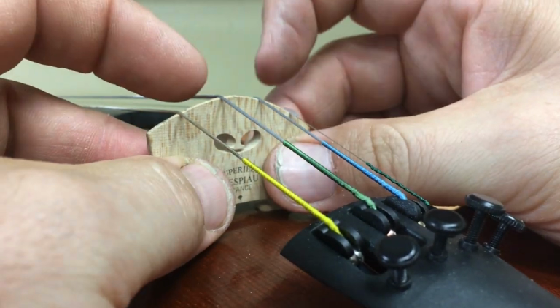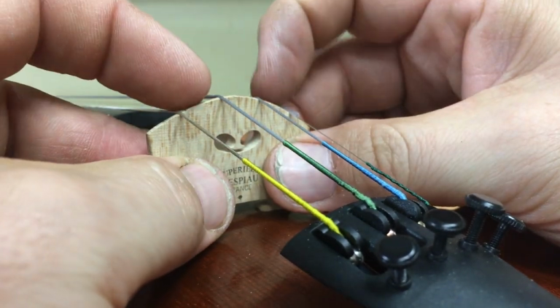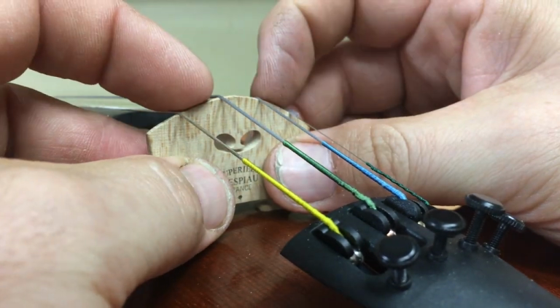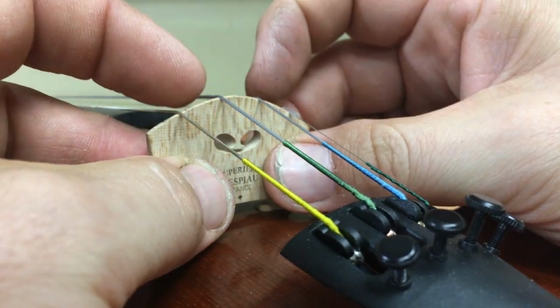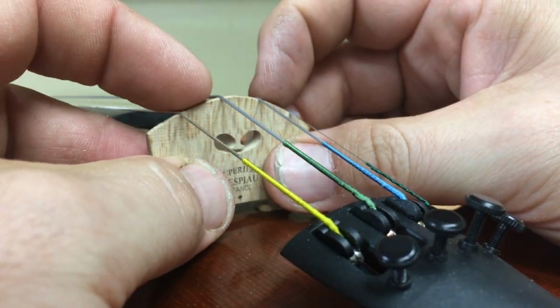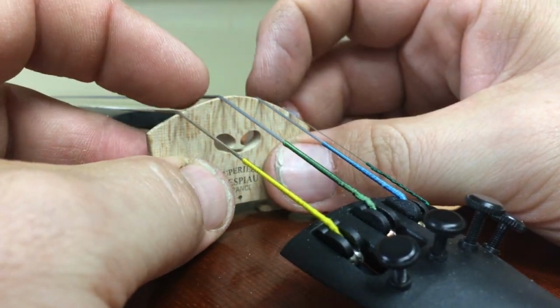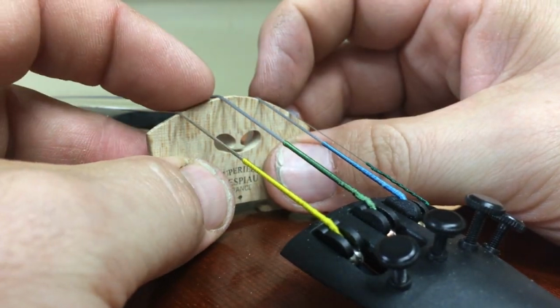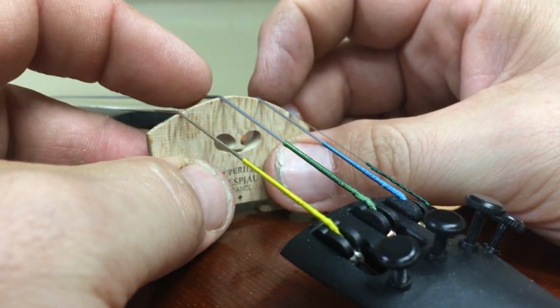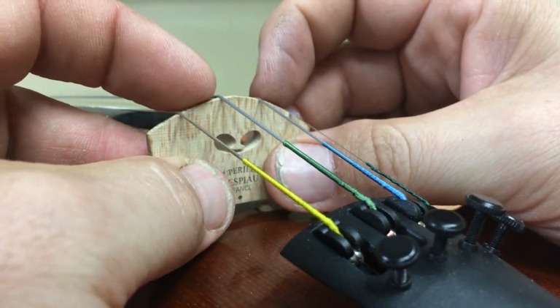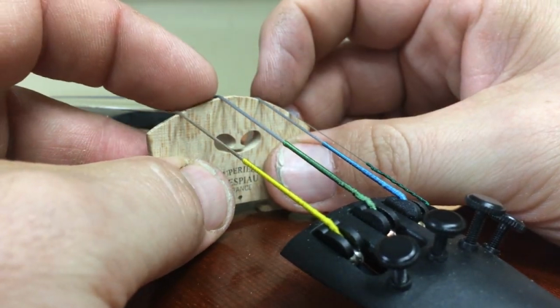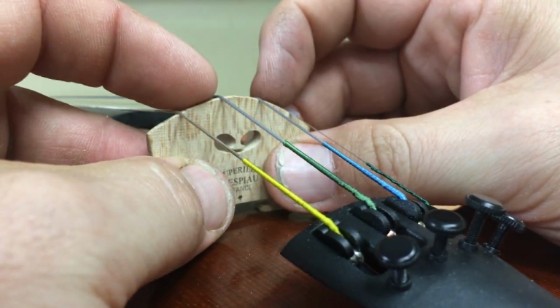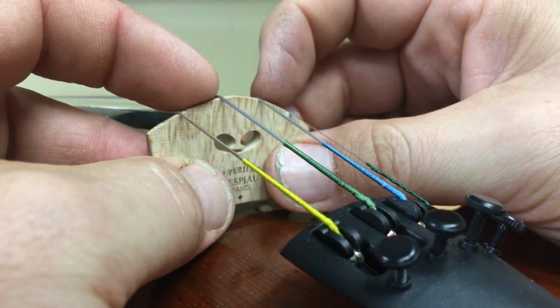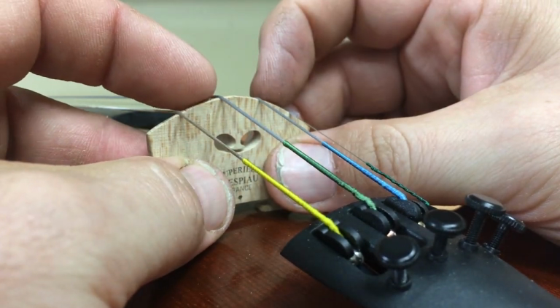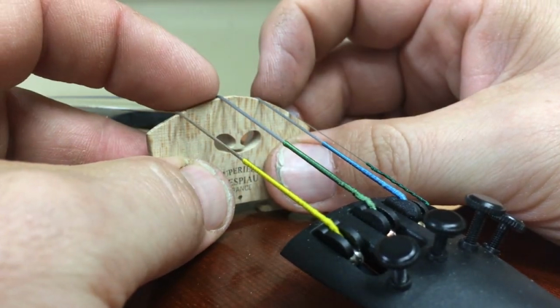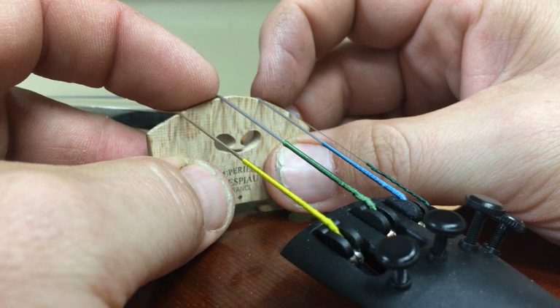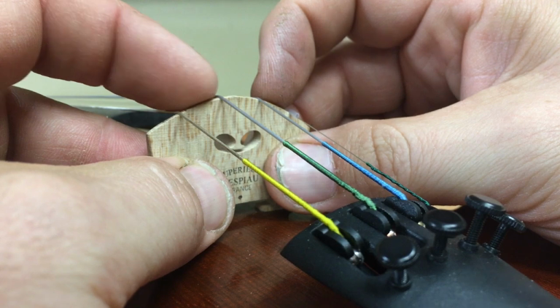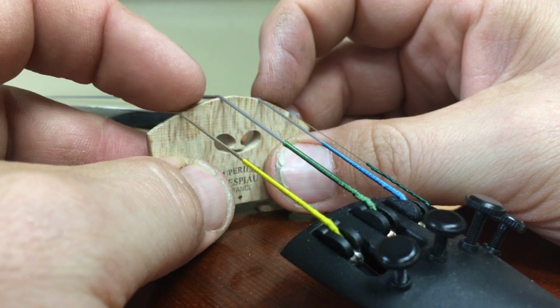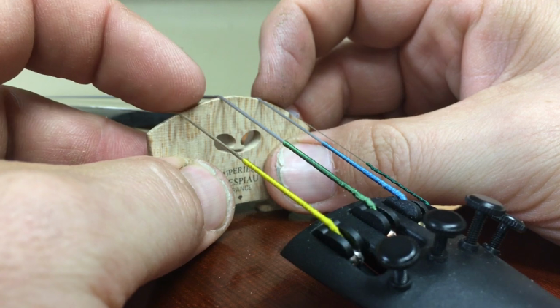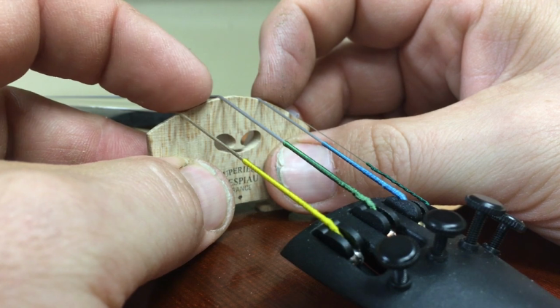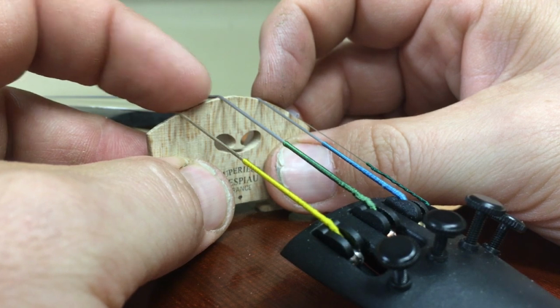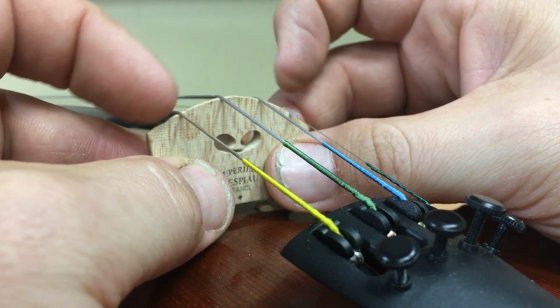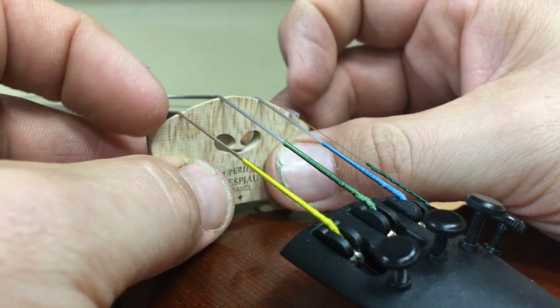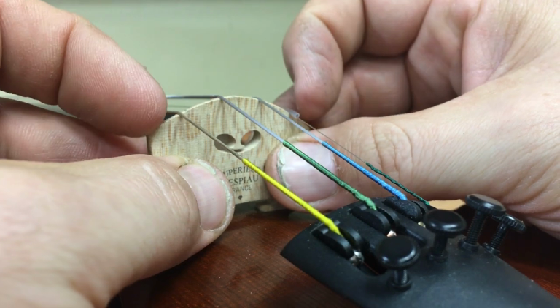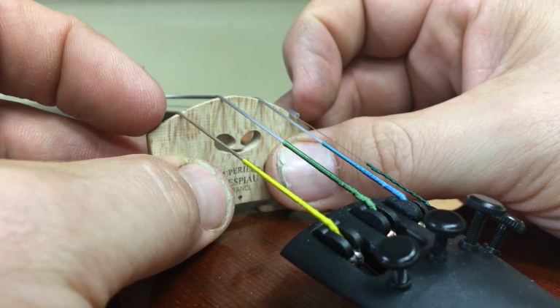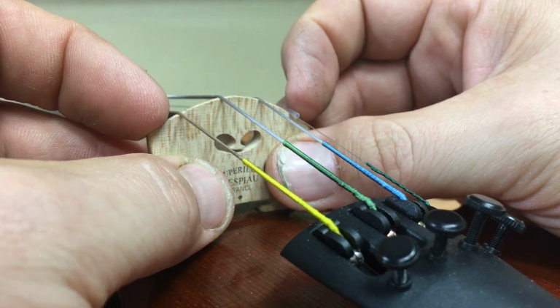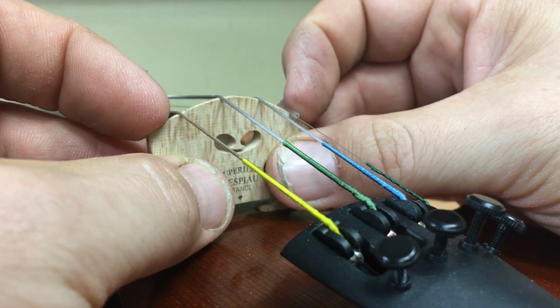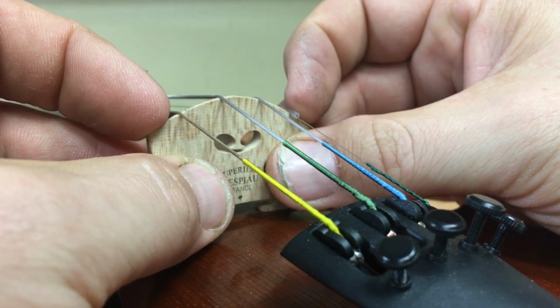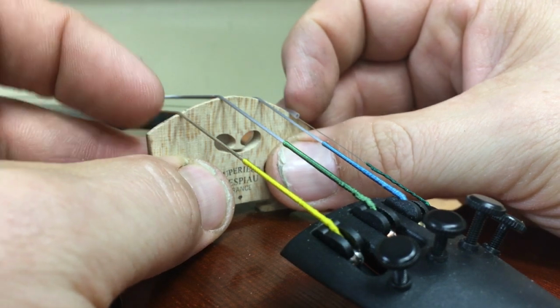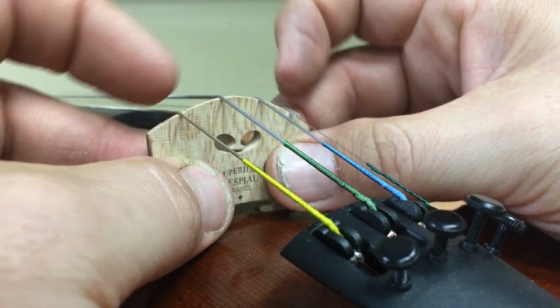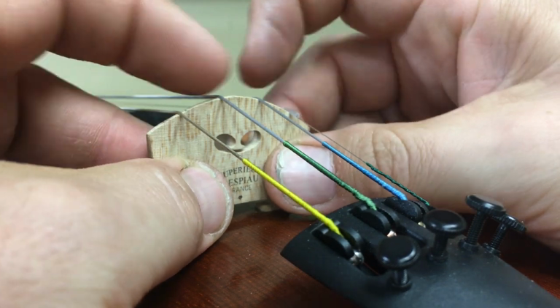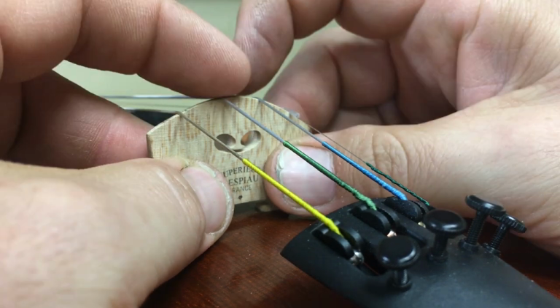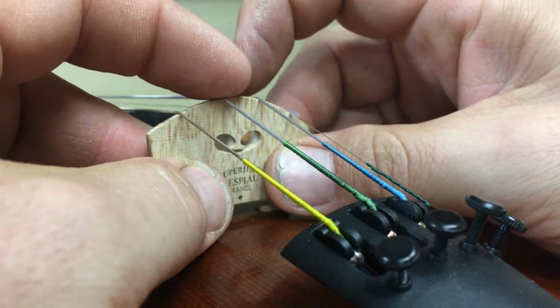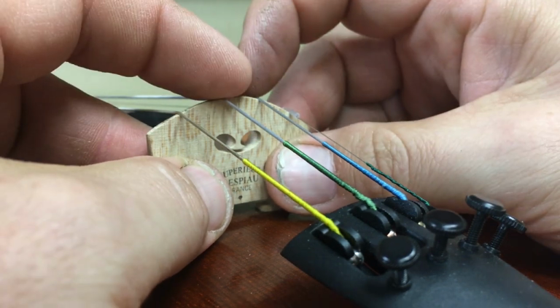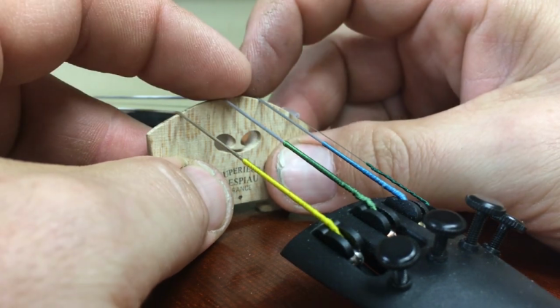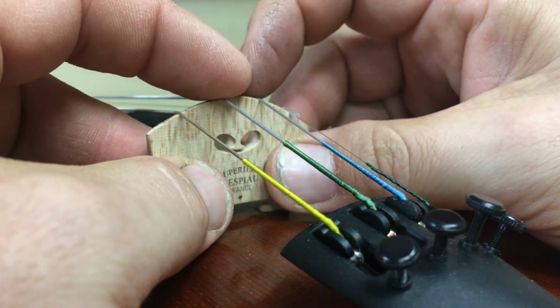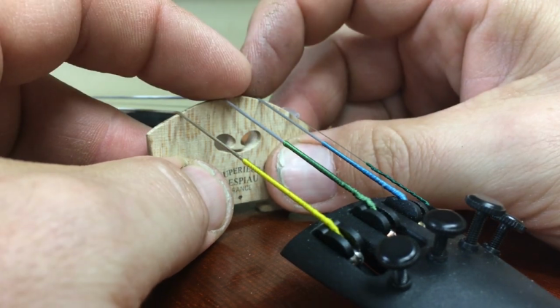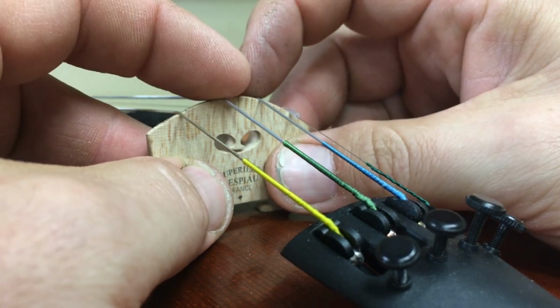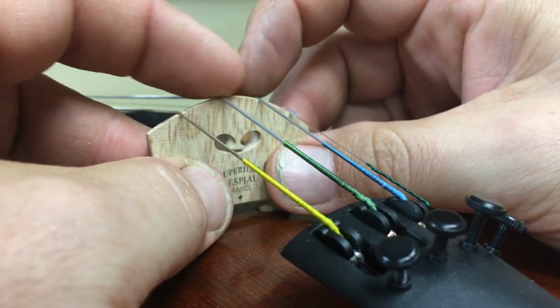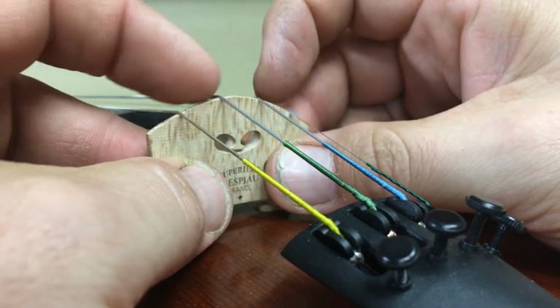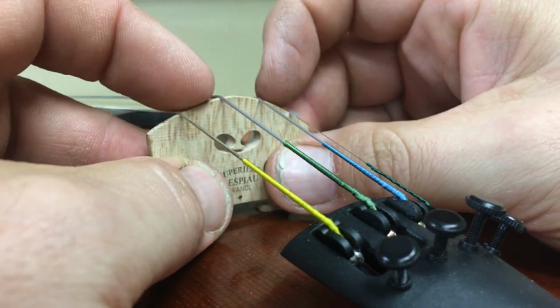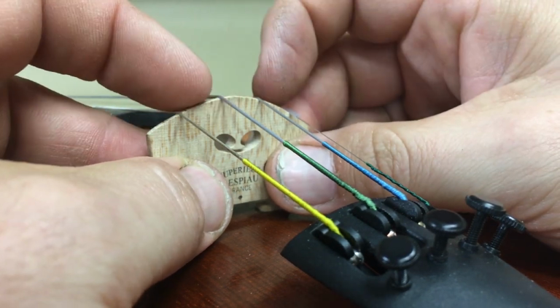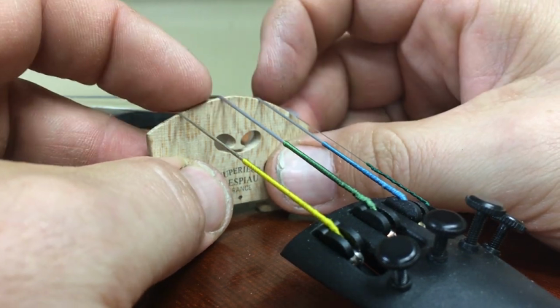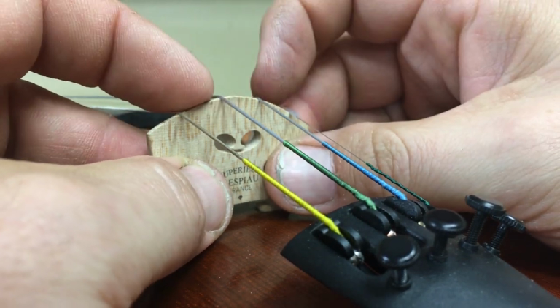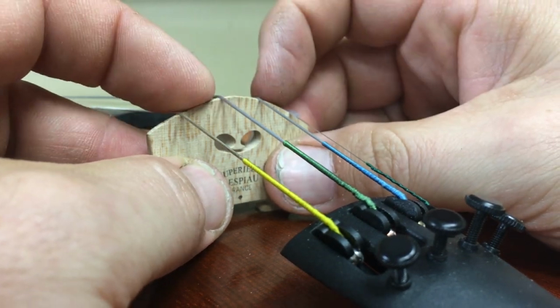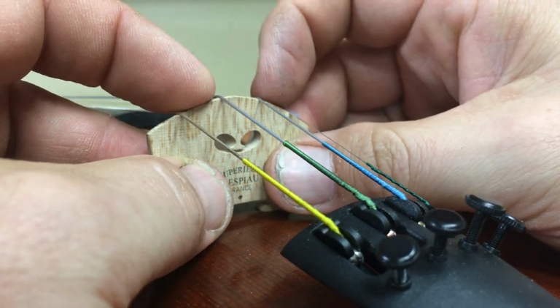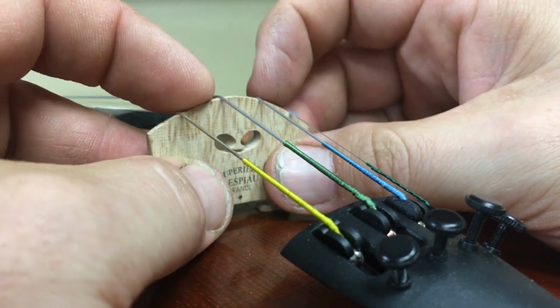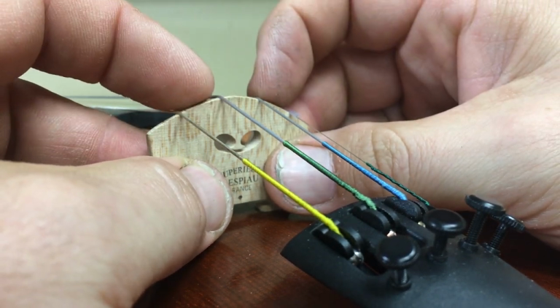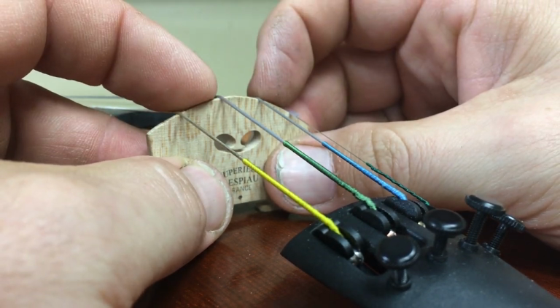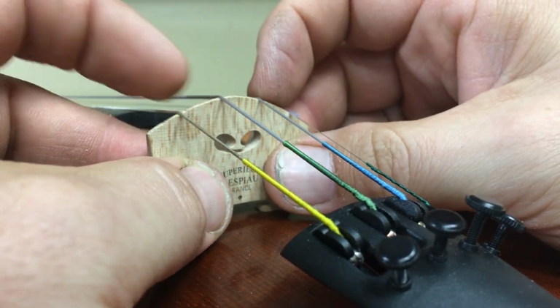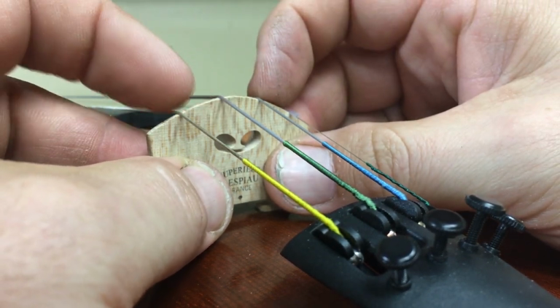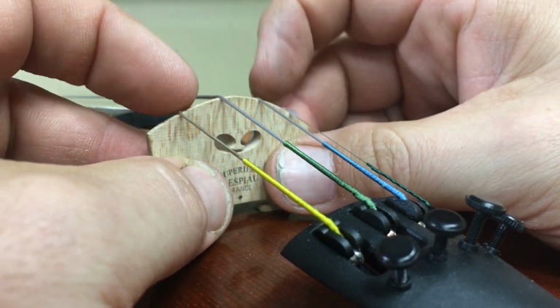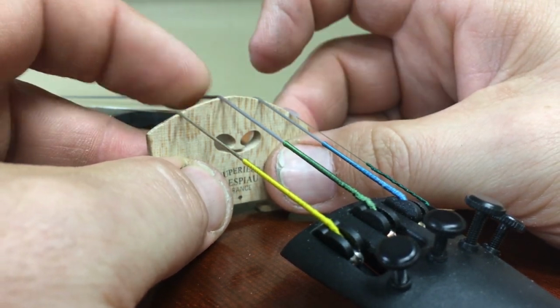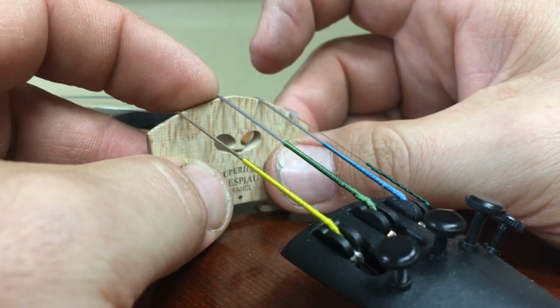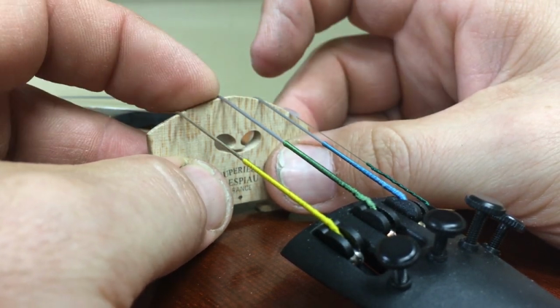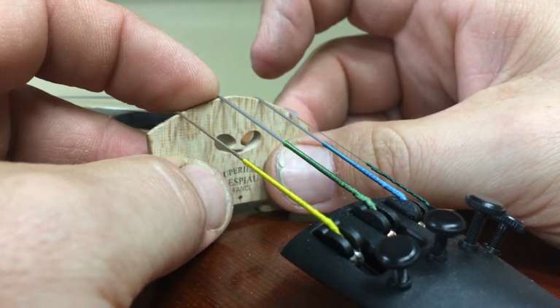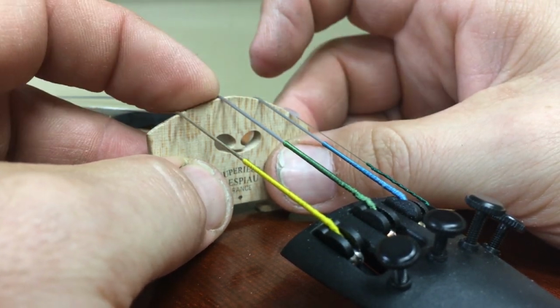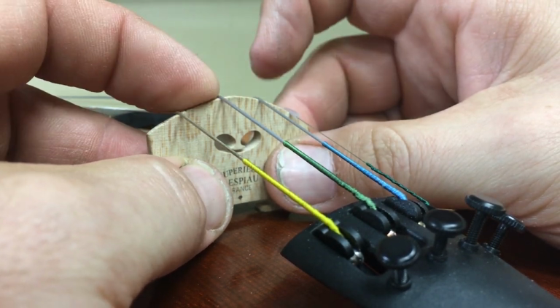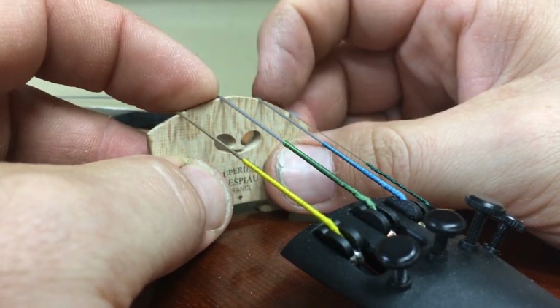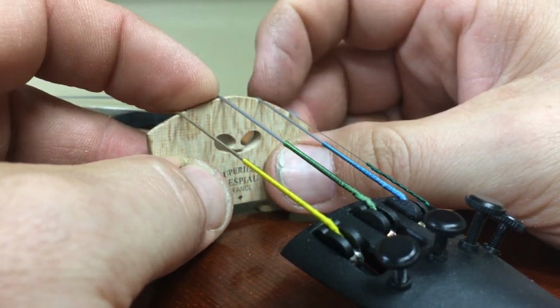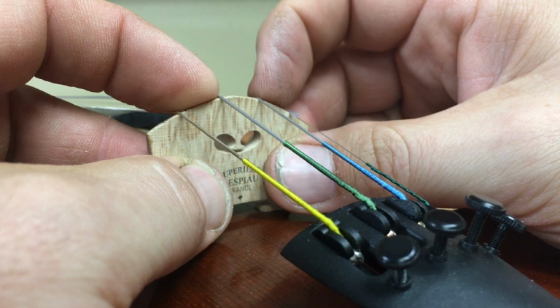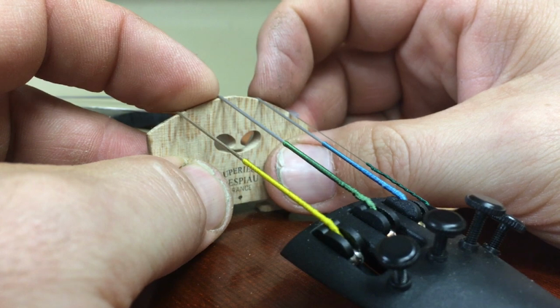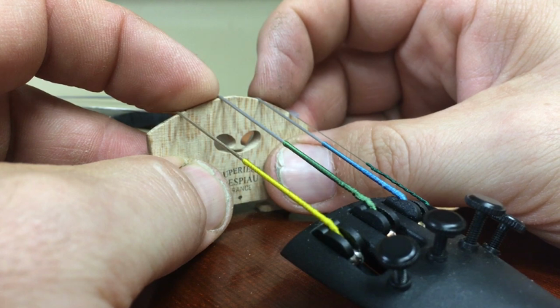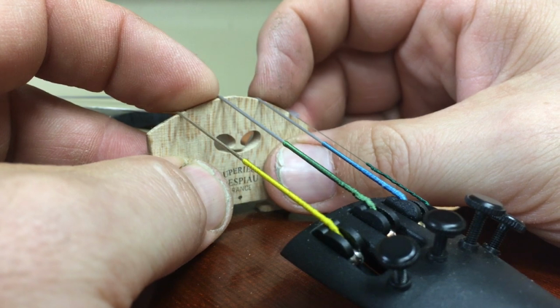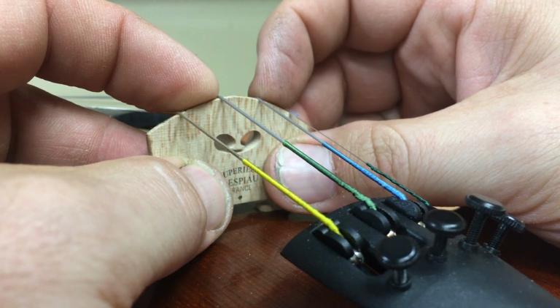and then my index fingers come in between the strings — not on the outside, not trying to share the middle, but in between the bottom two strings and the top two strings.